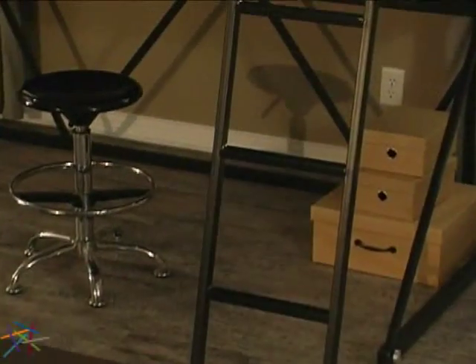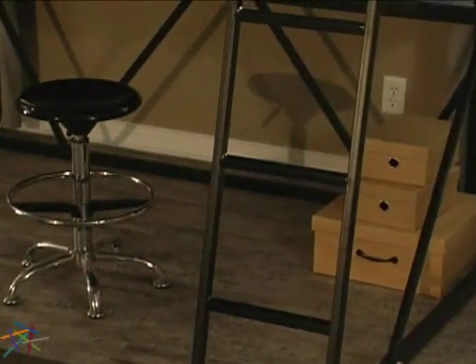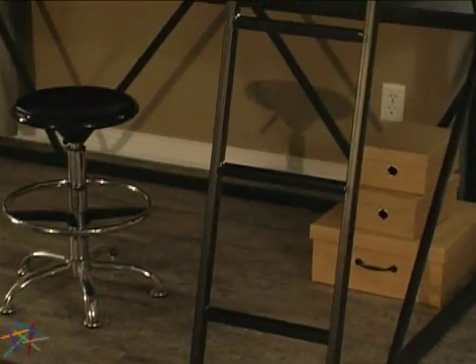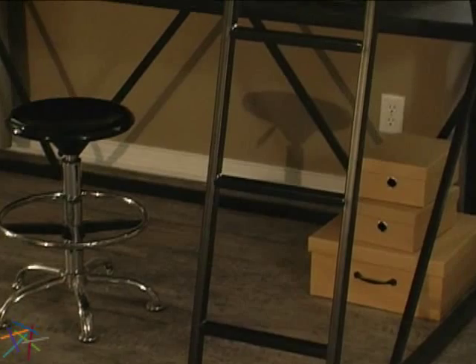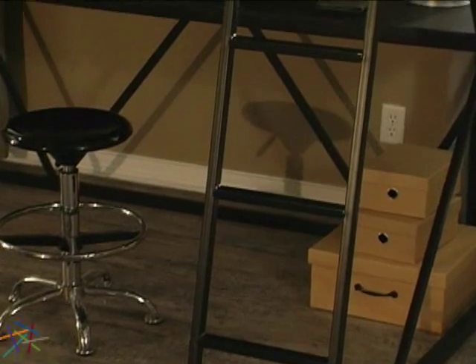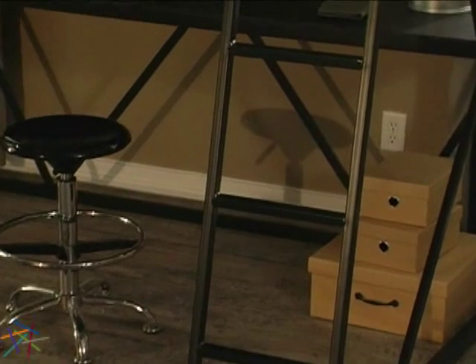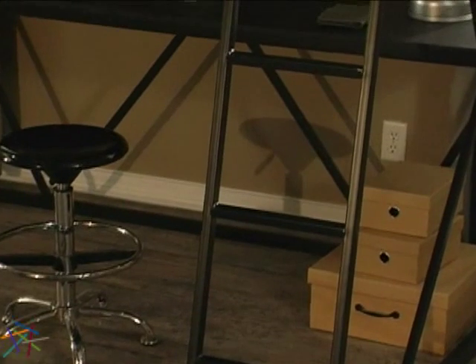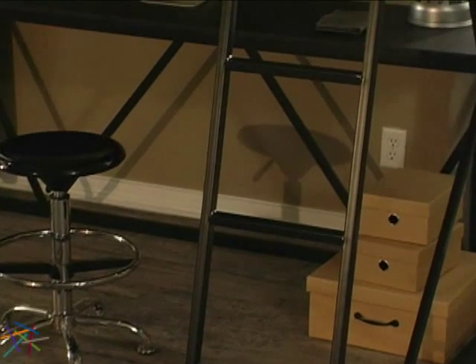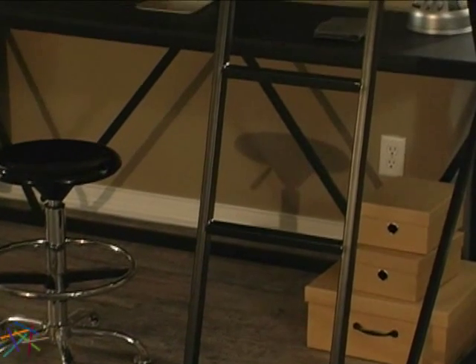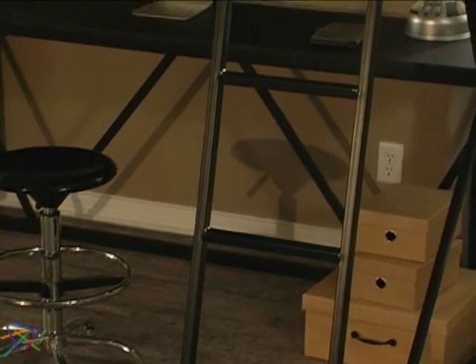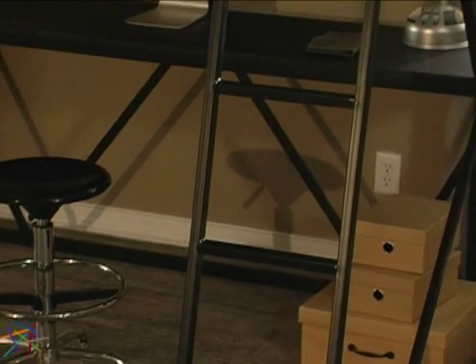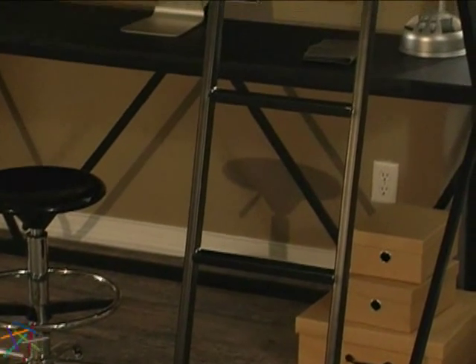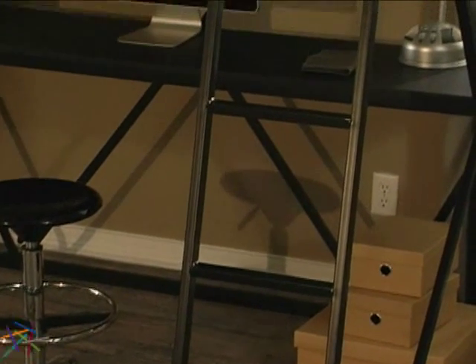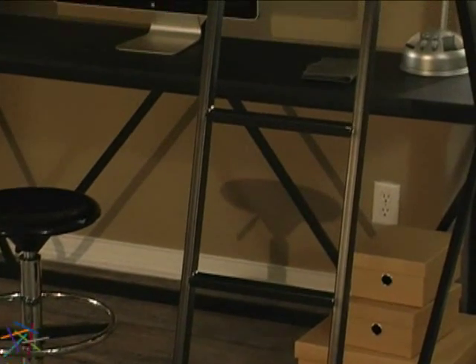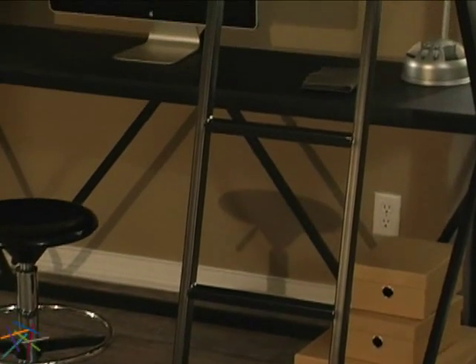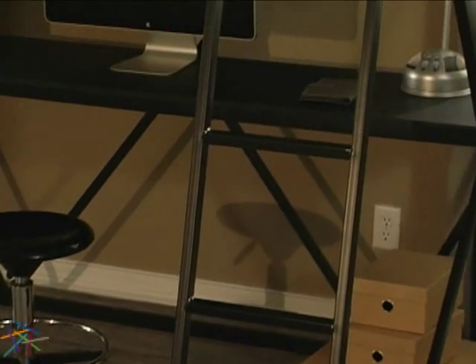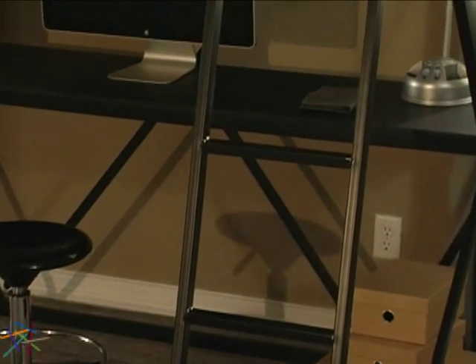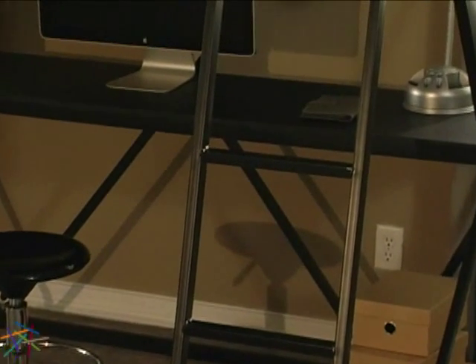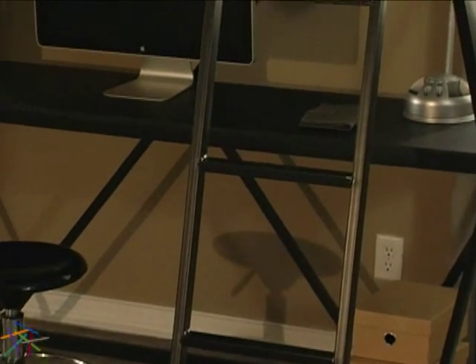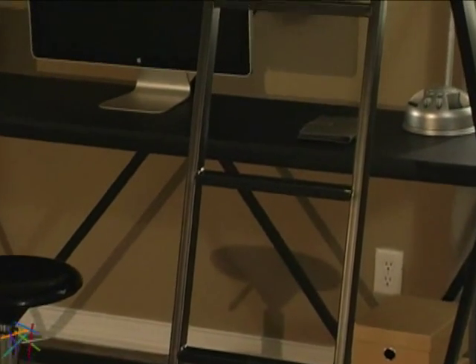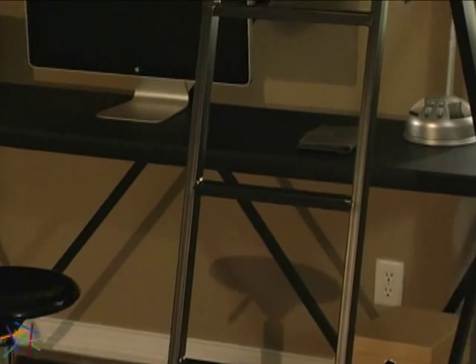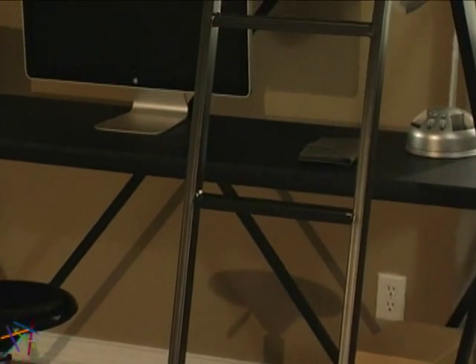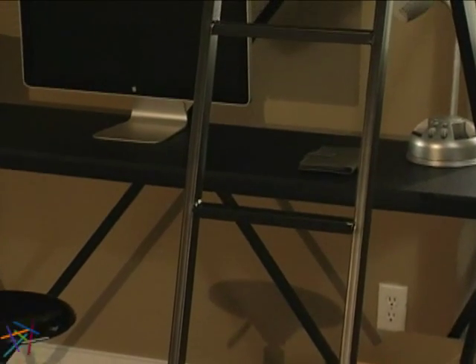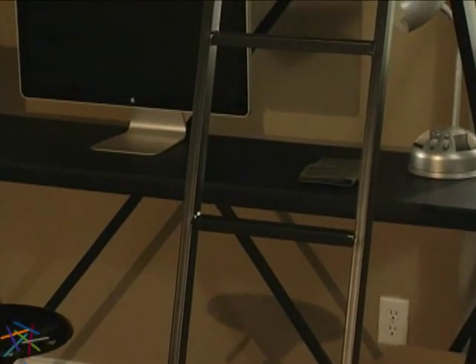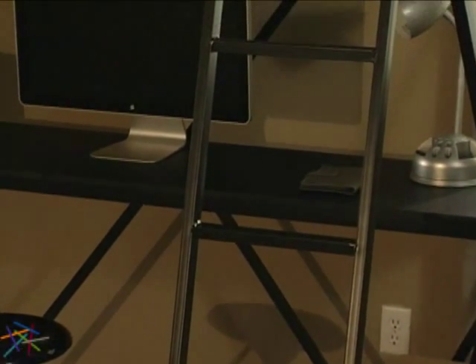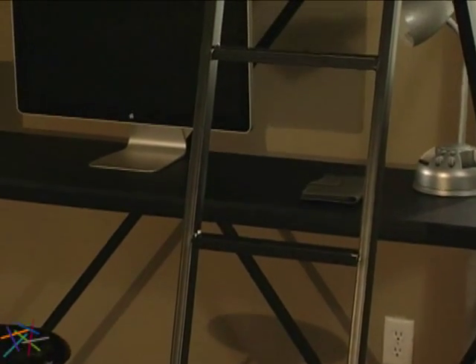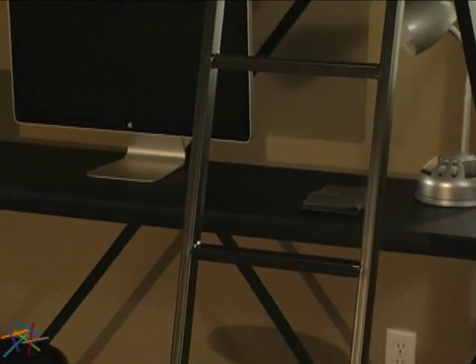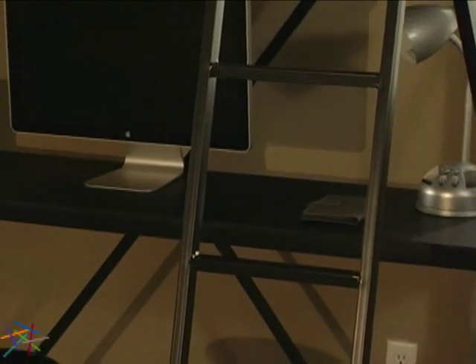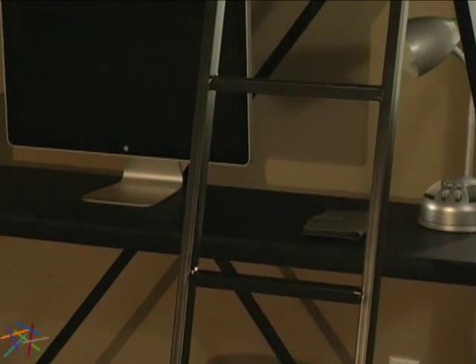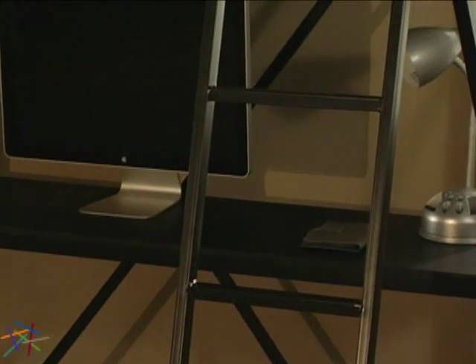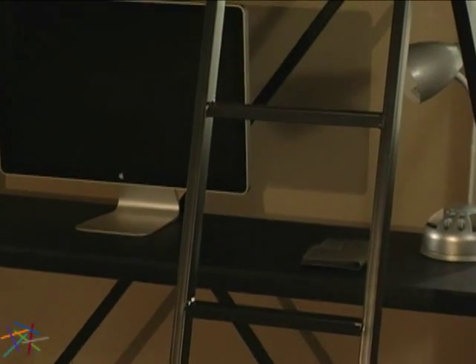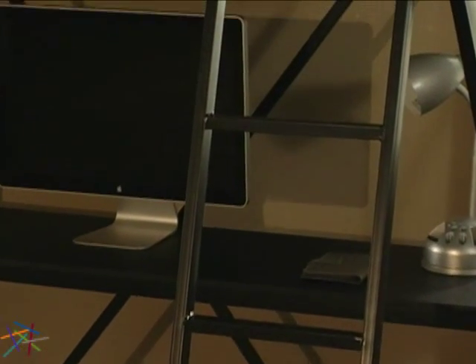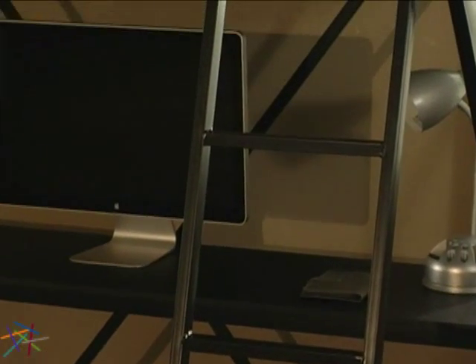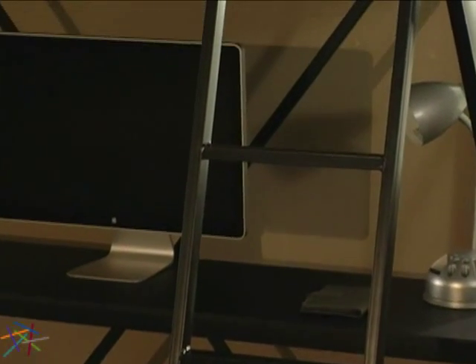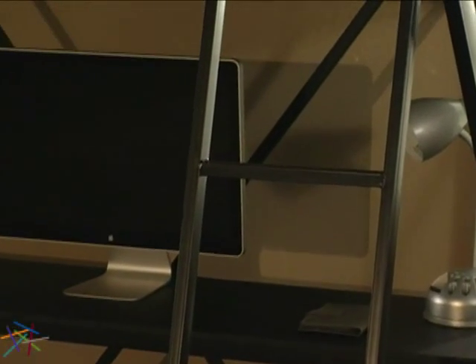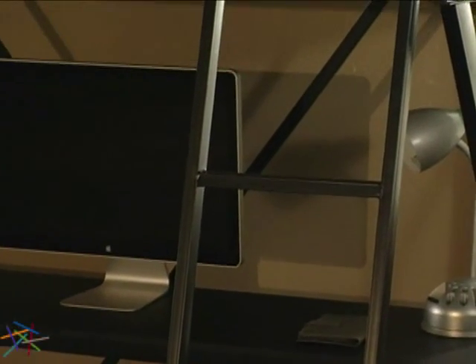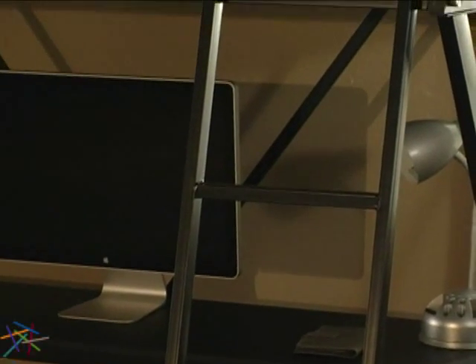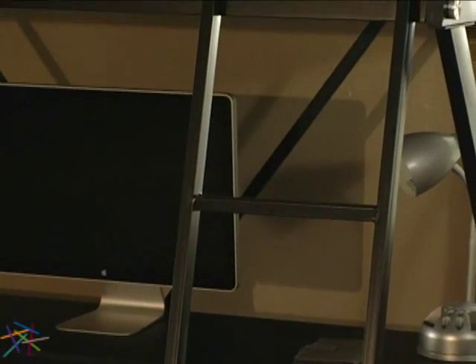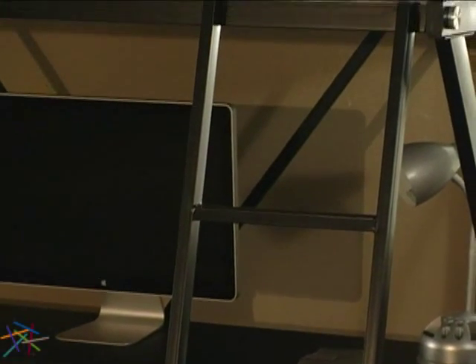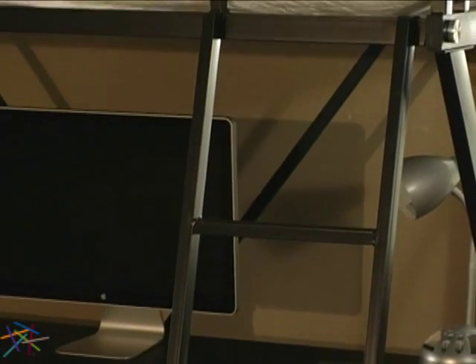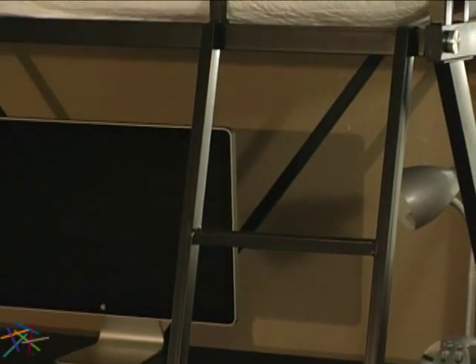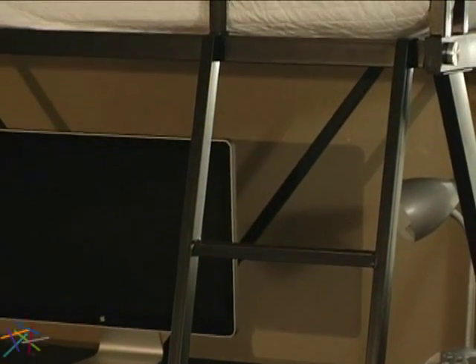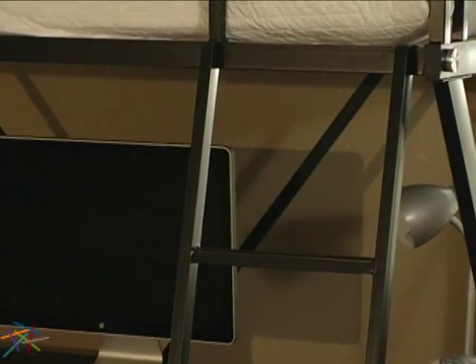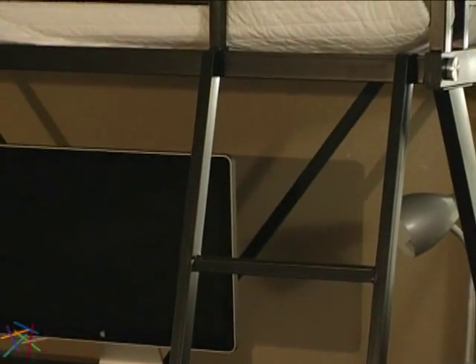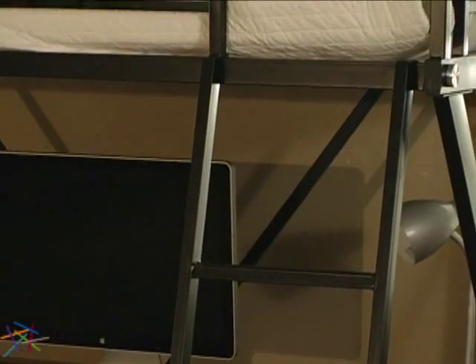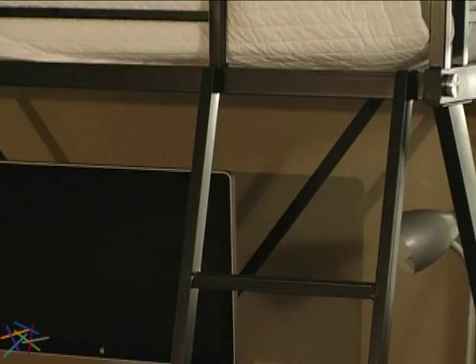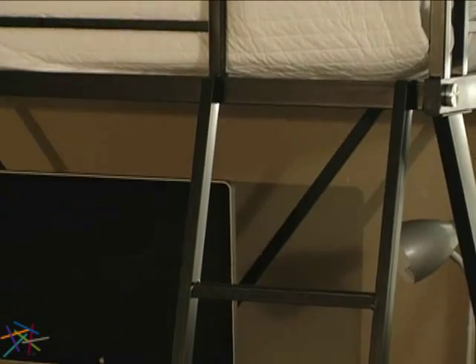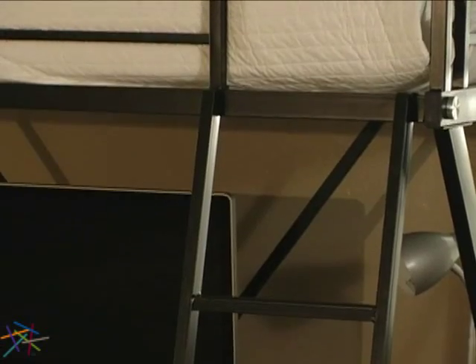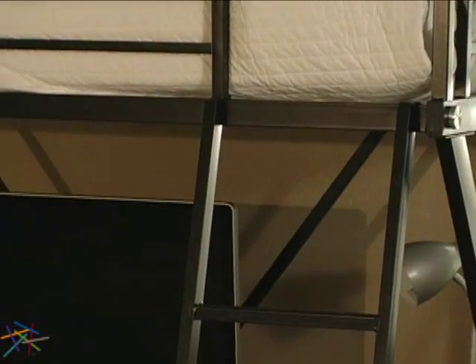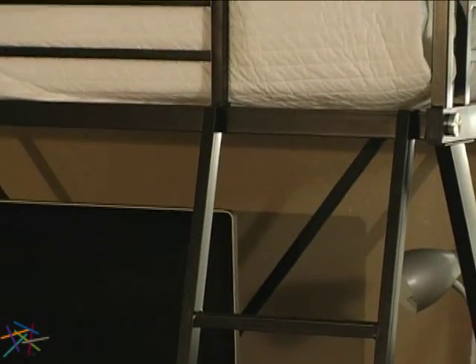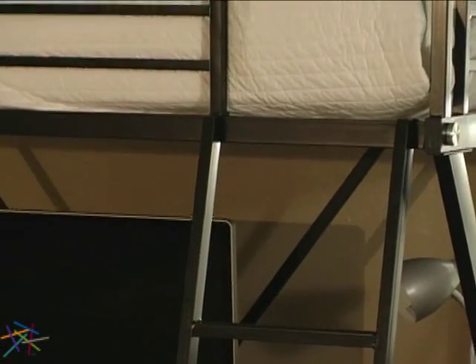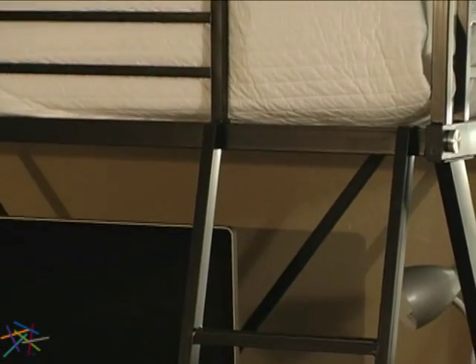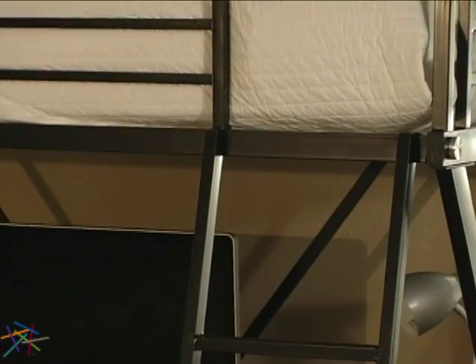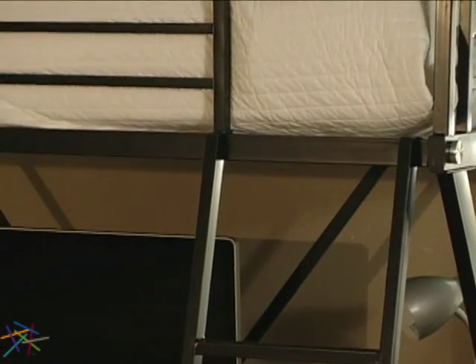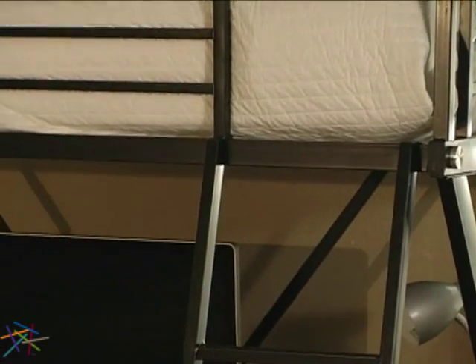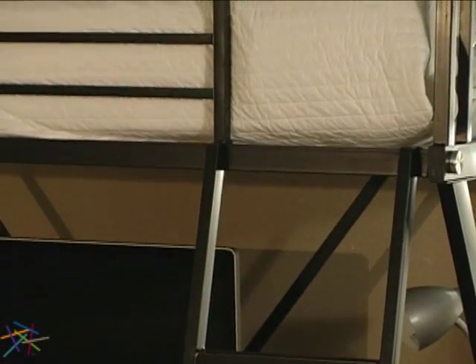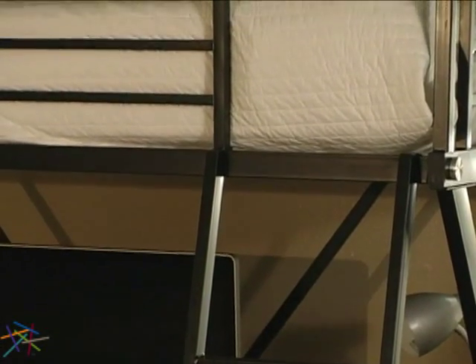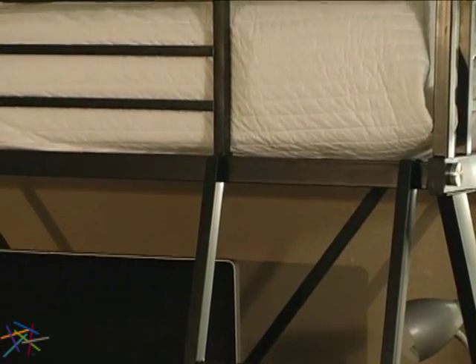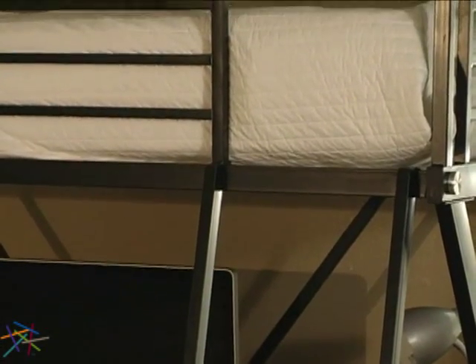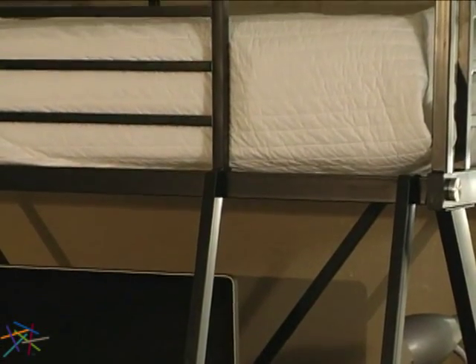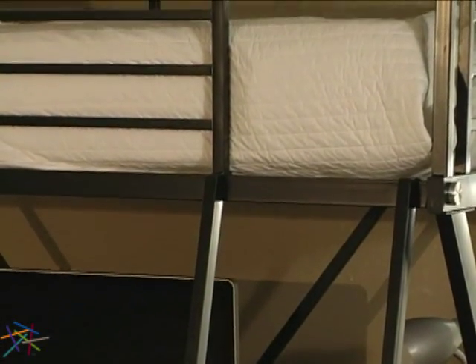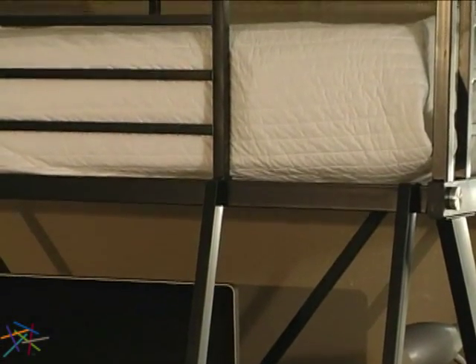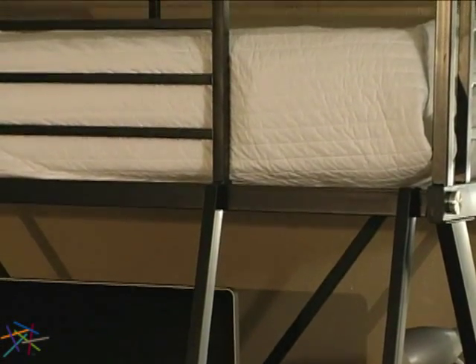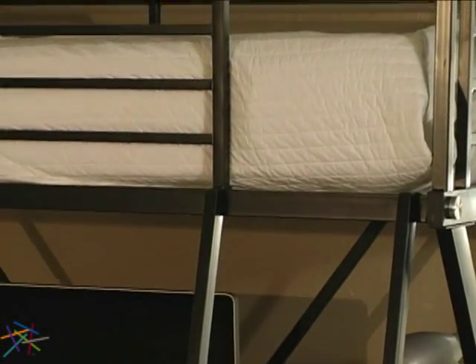To reach the top bunk, an attached ladder is included, which is constructed using the same metal as the frame for superior support.